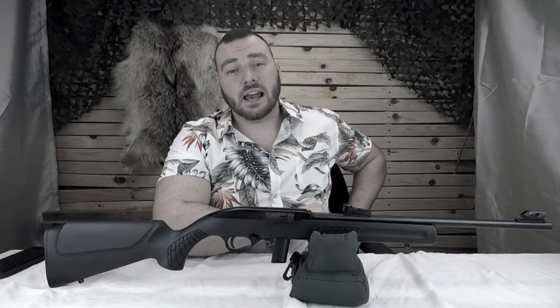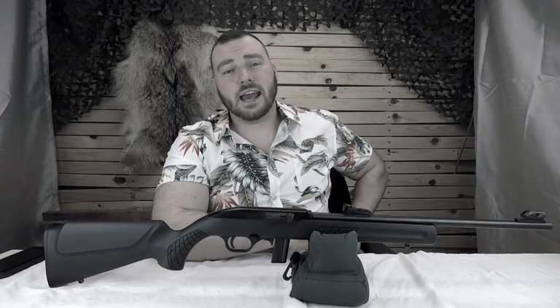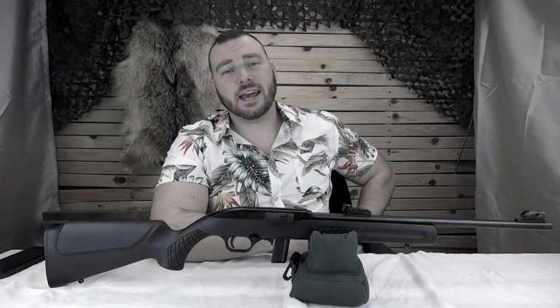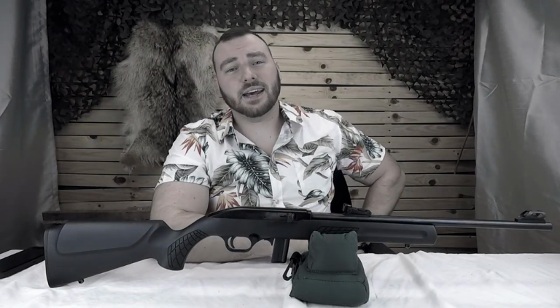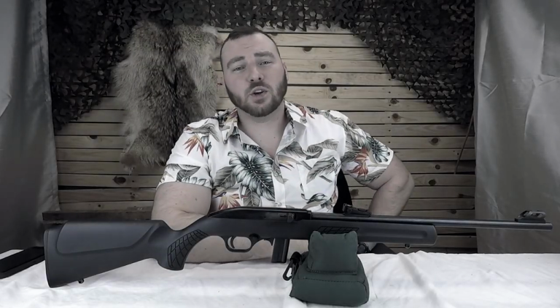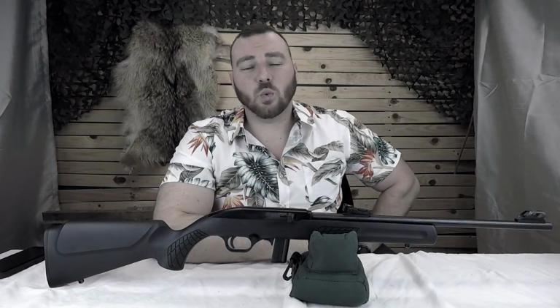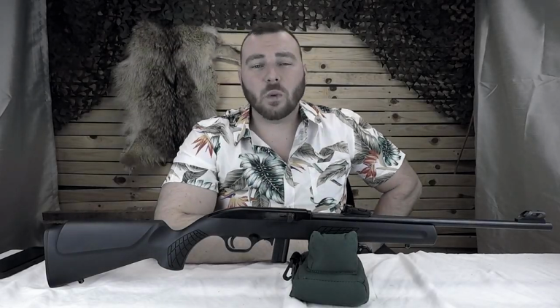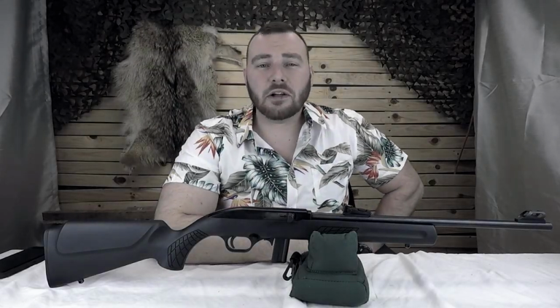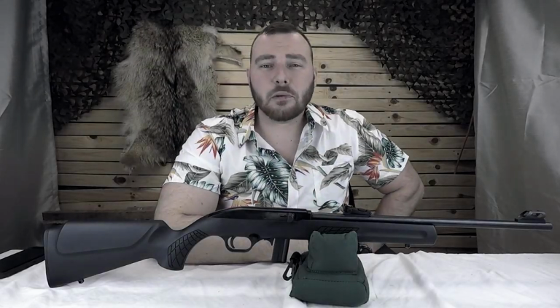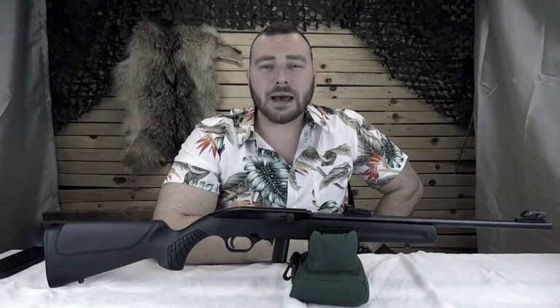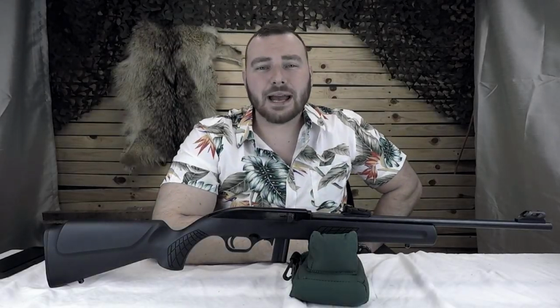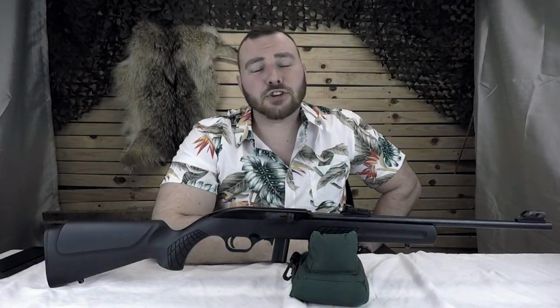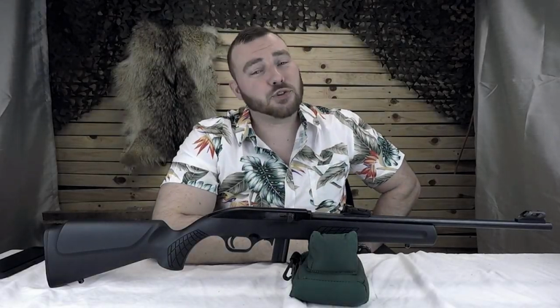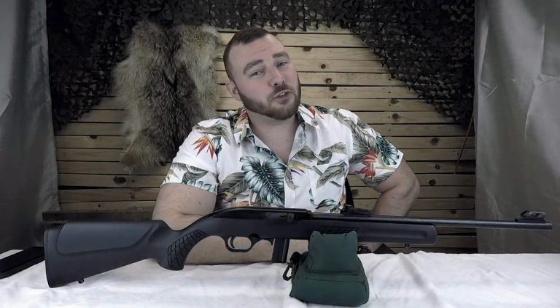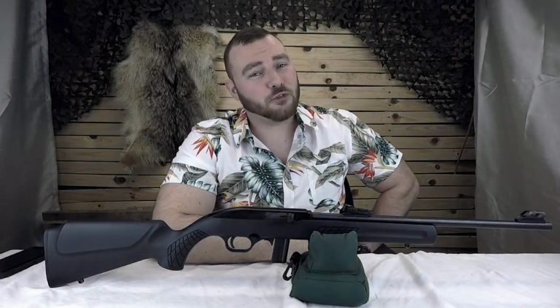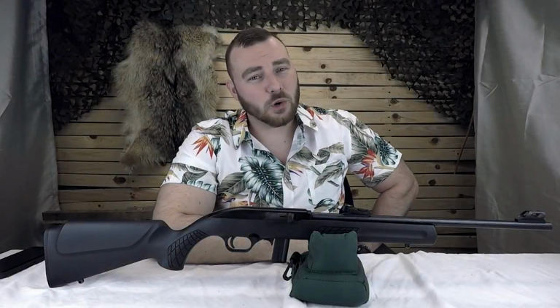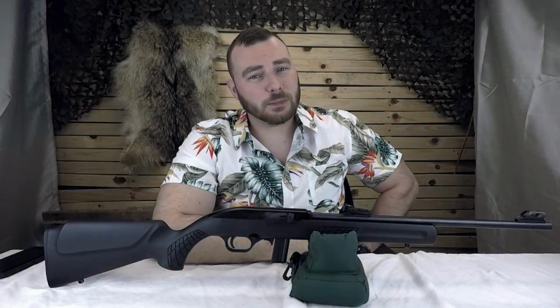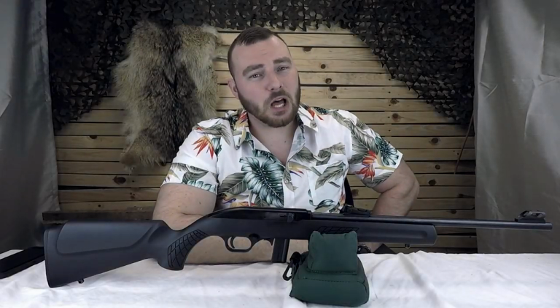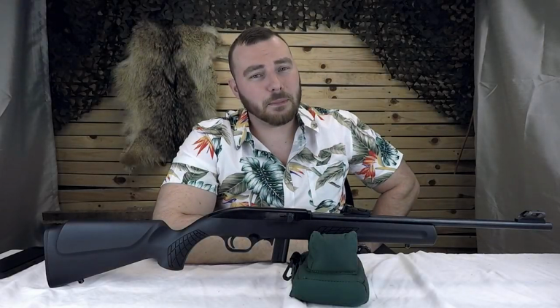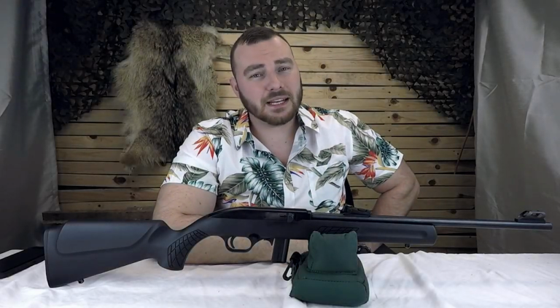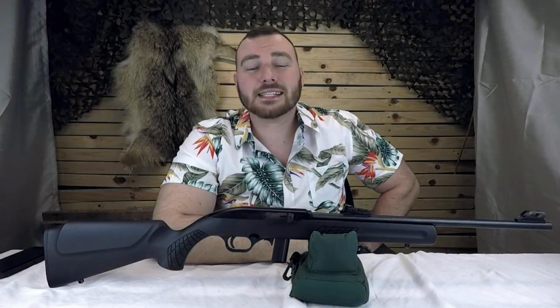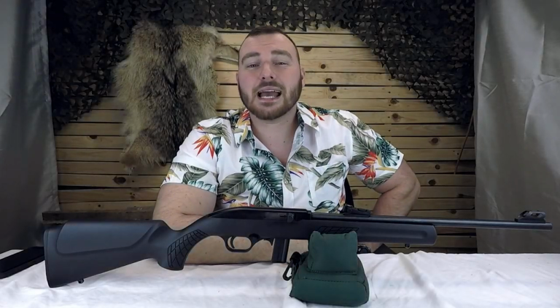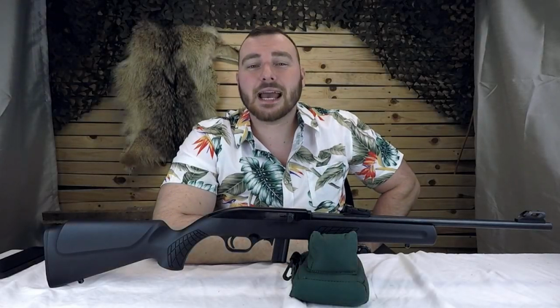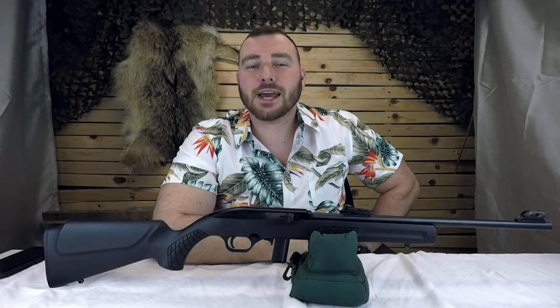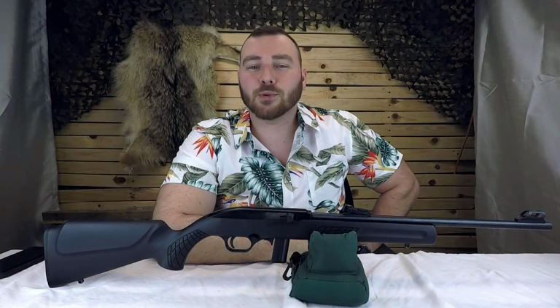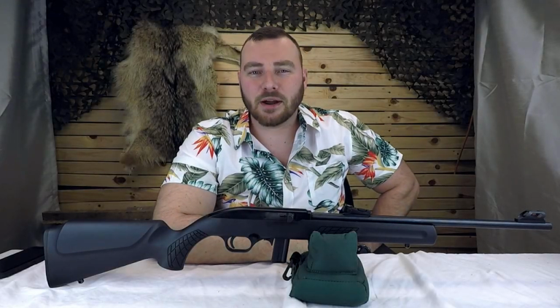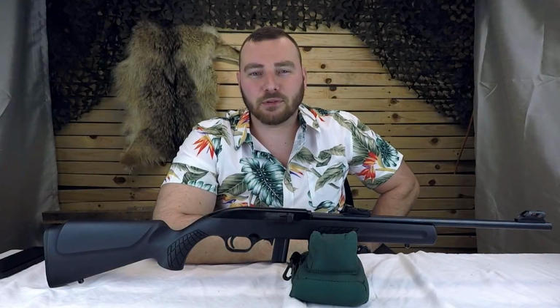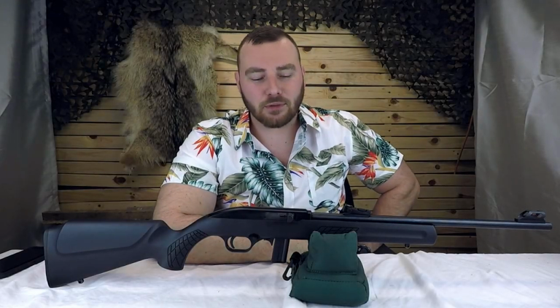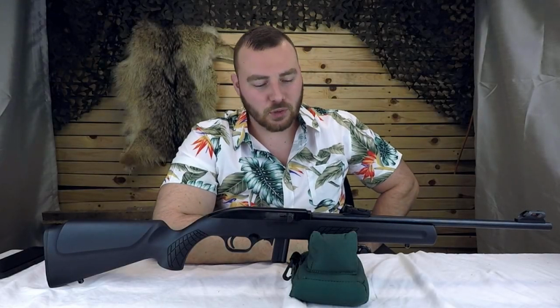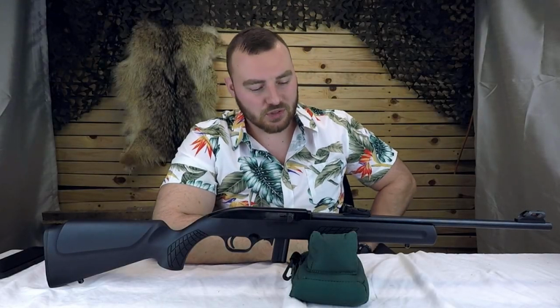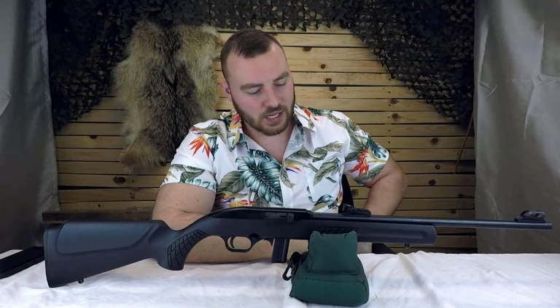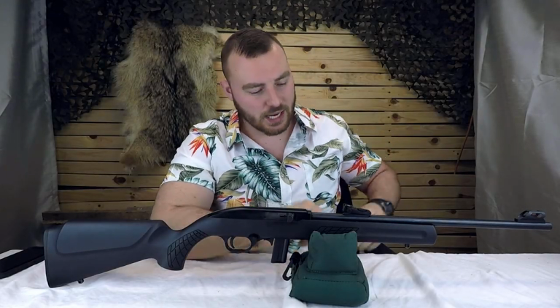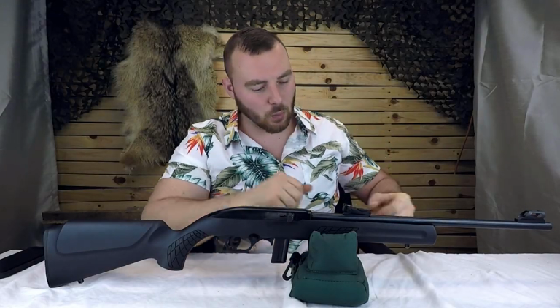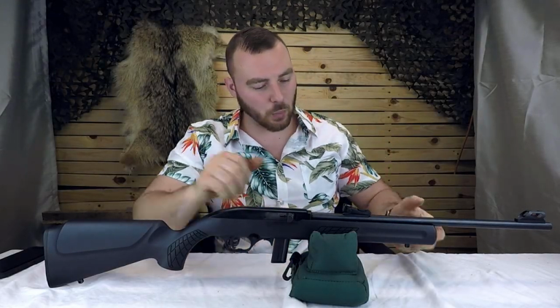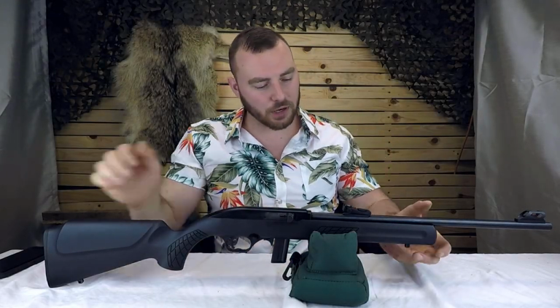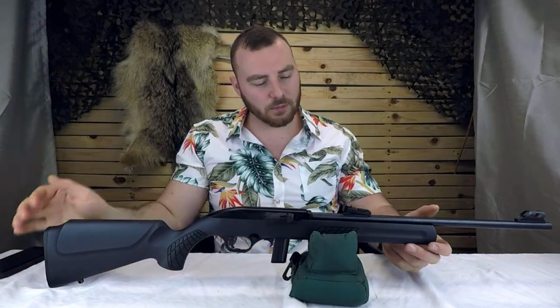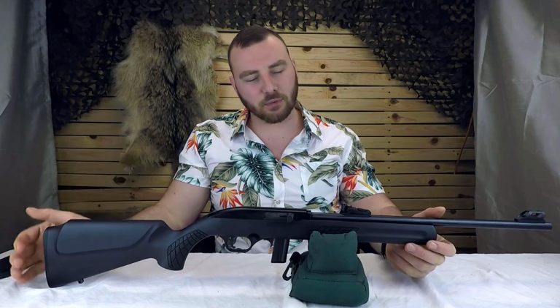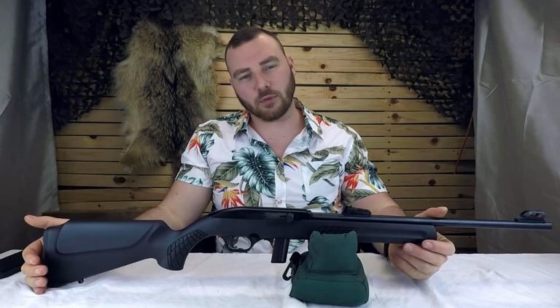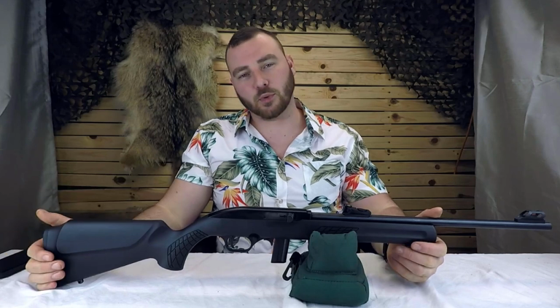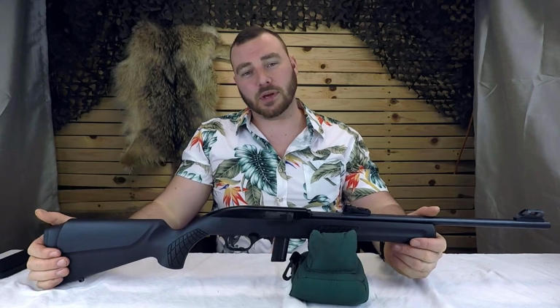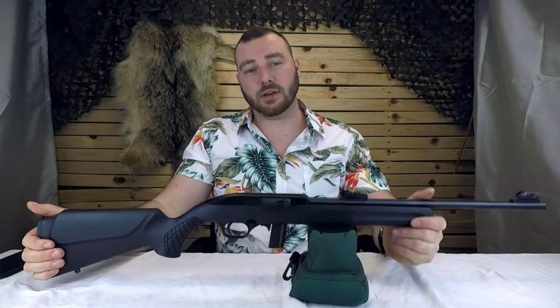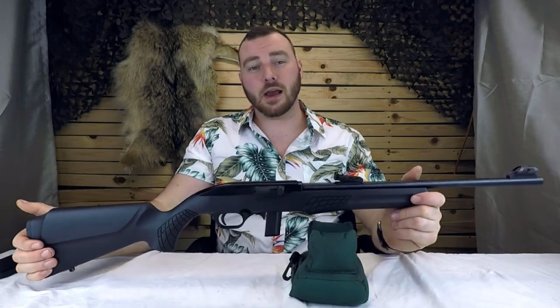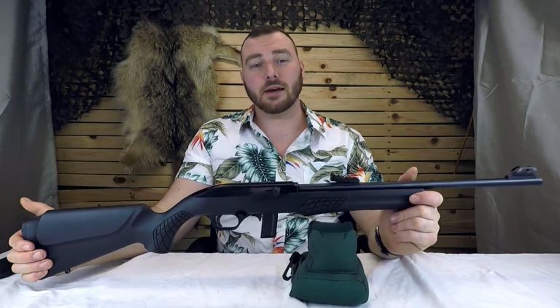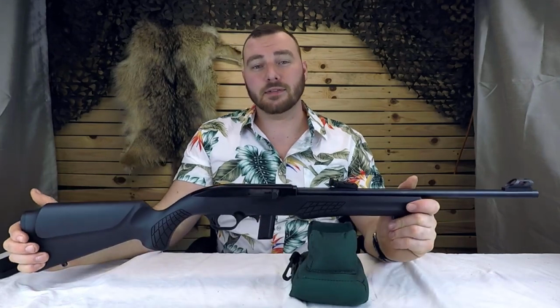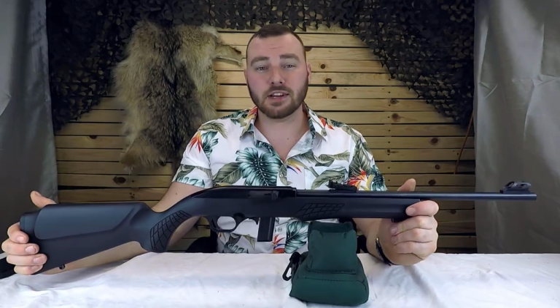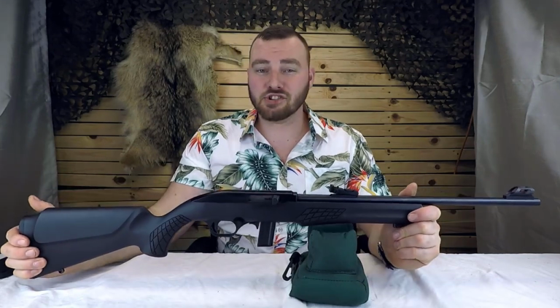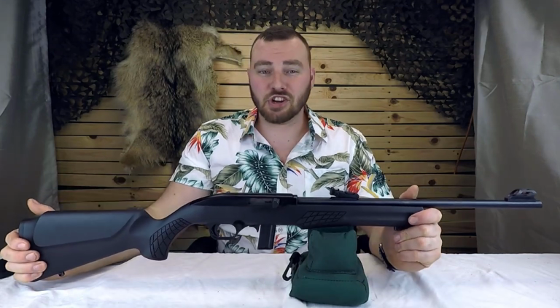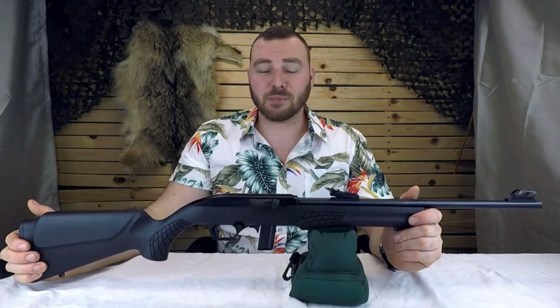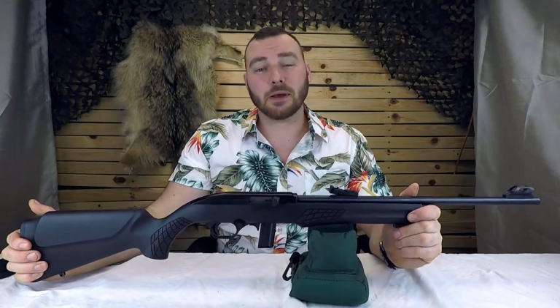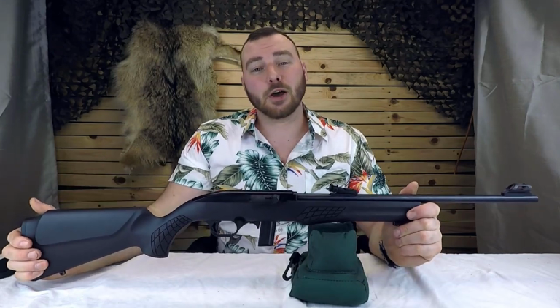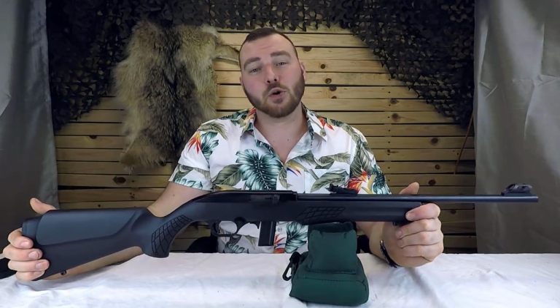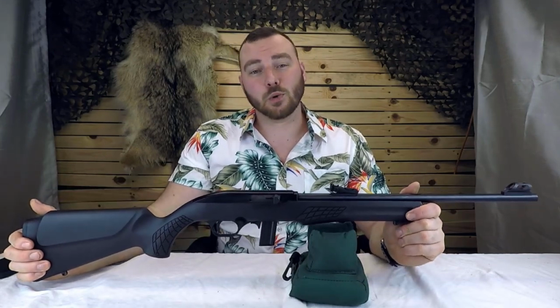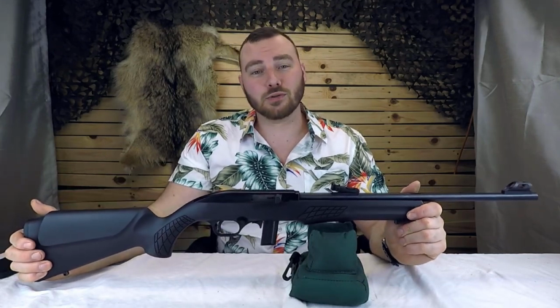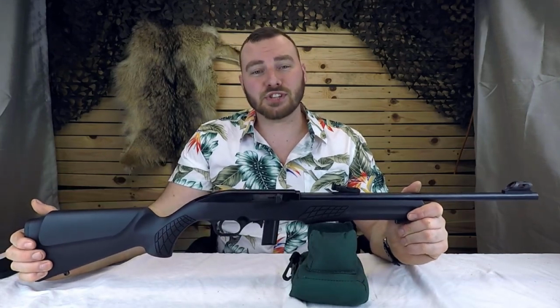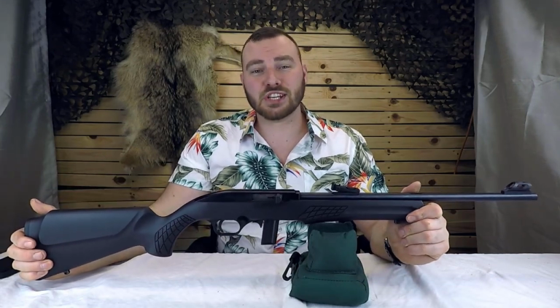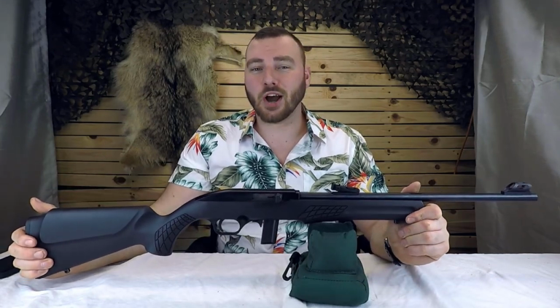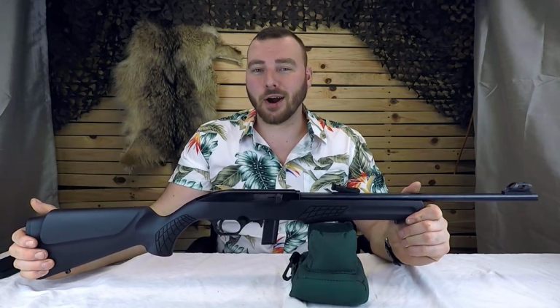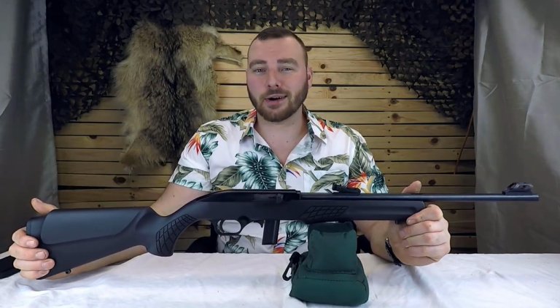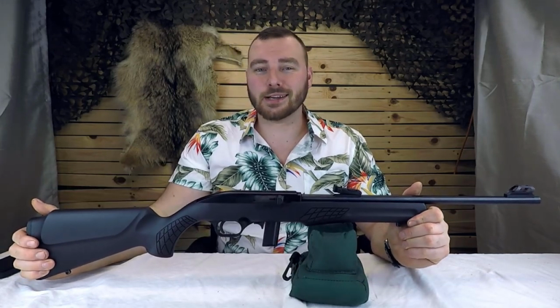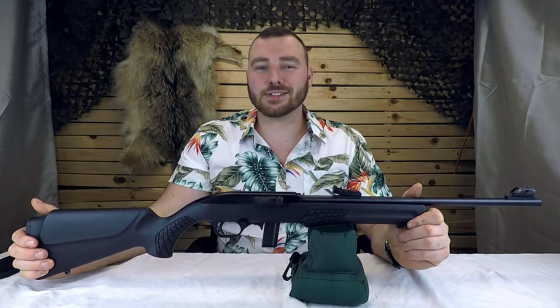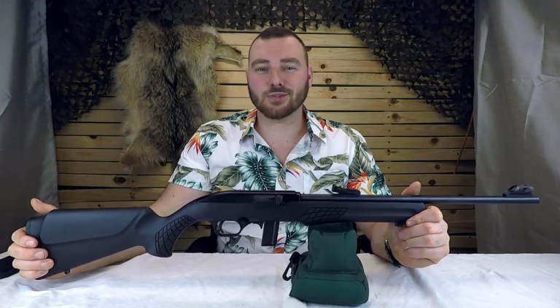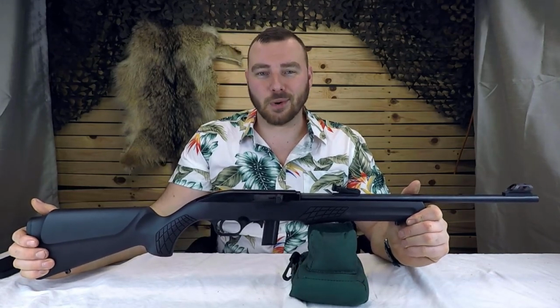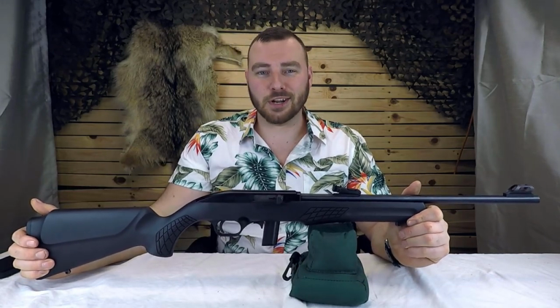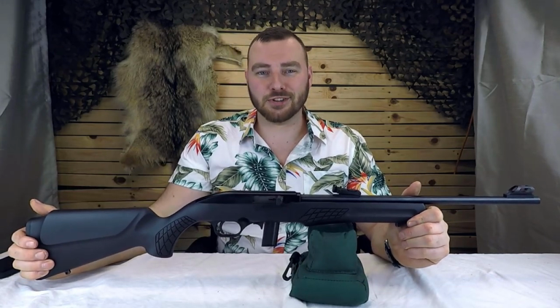Welcome back to Affordable Optics and Rifle Reviews. Today we're going to be reviewing the cheap Rossi RS-22.